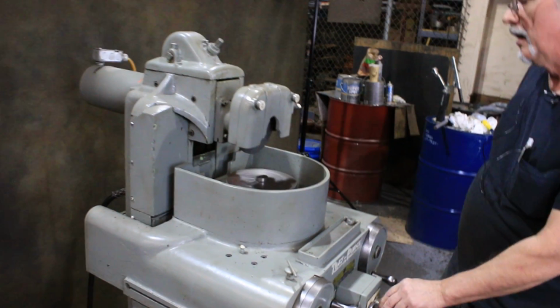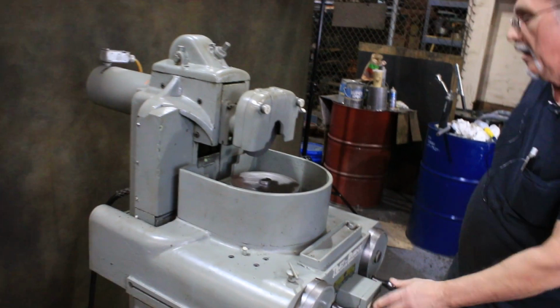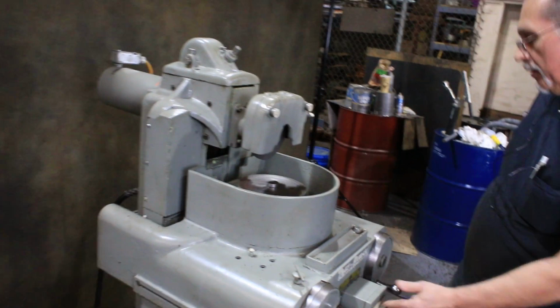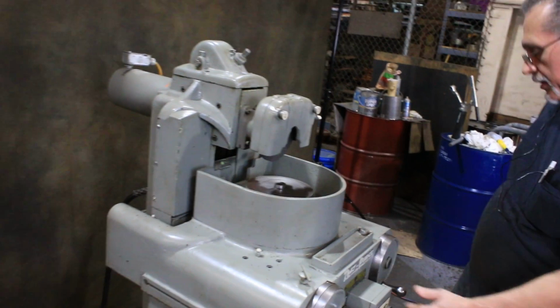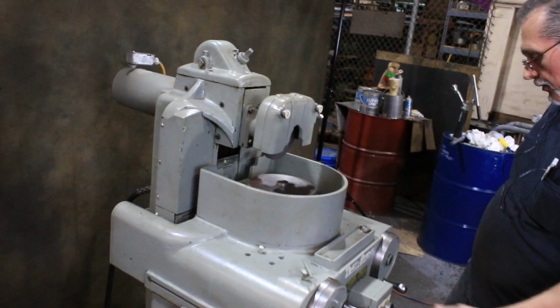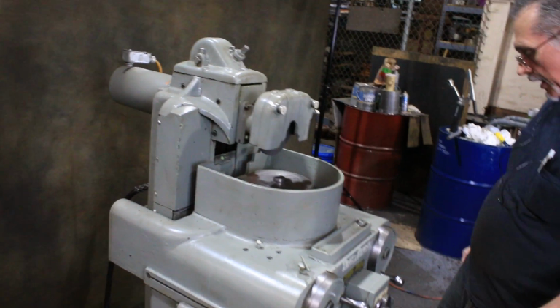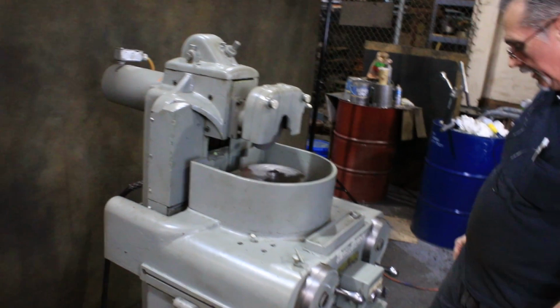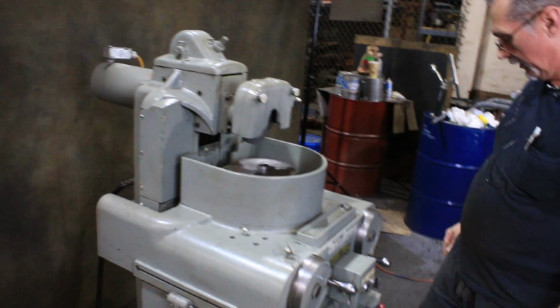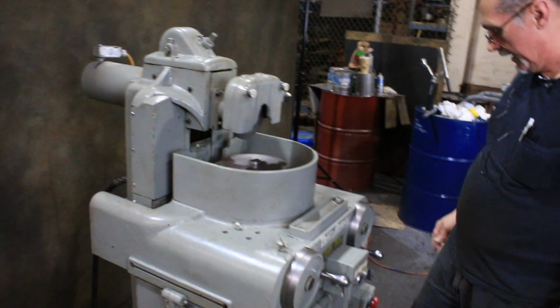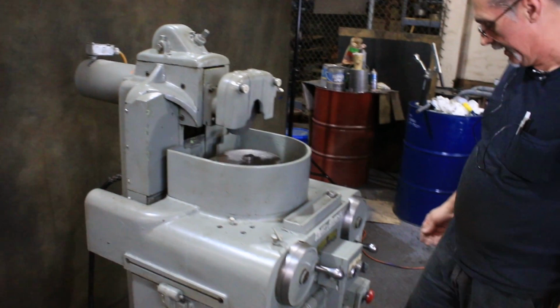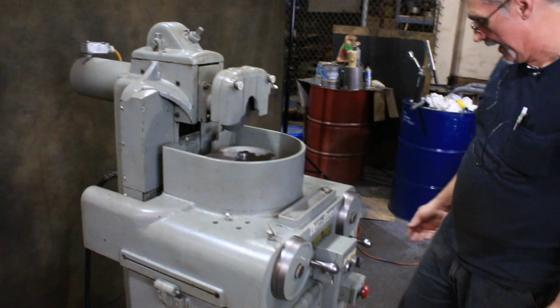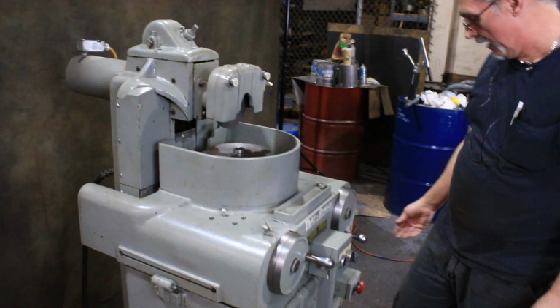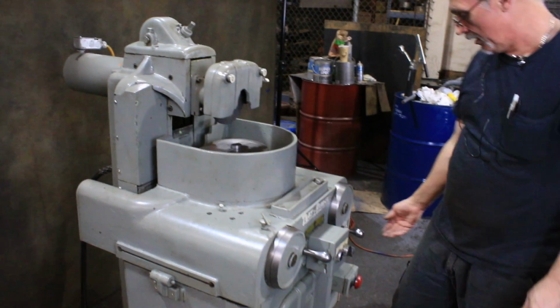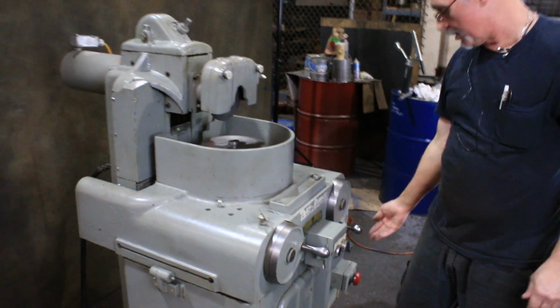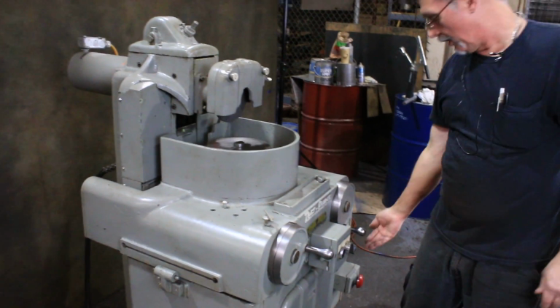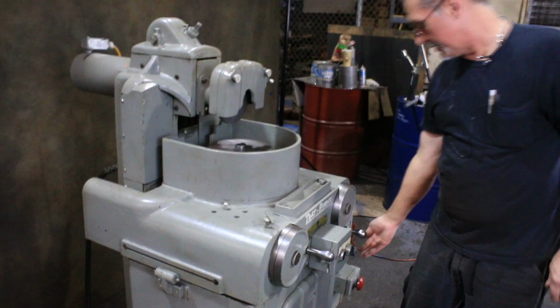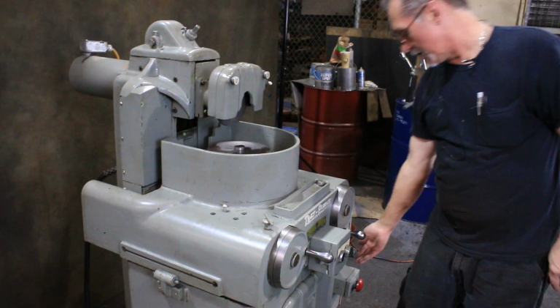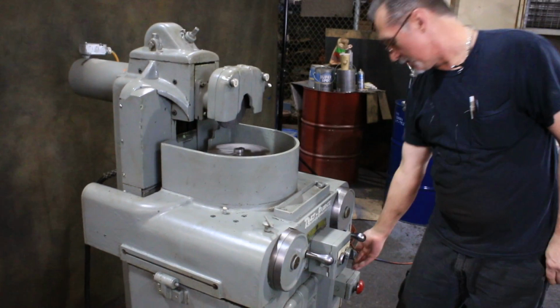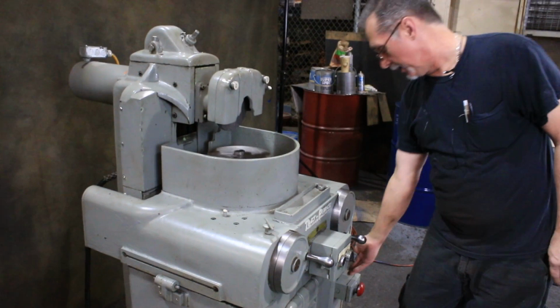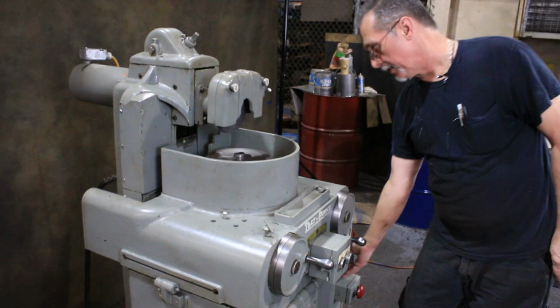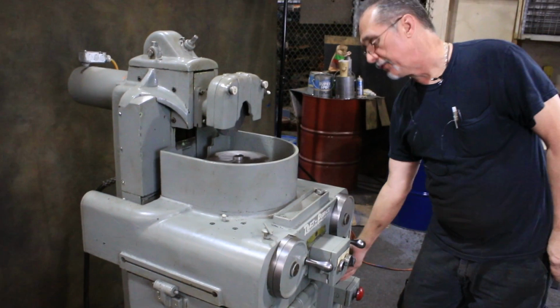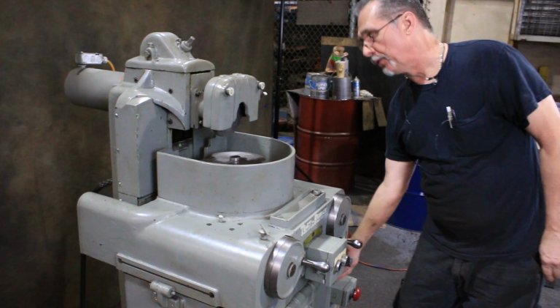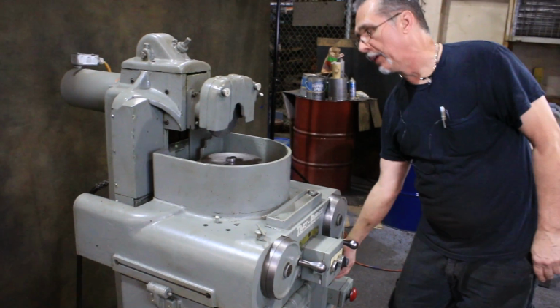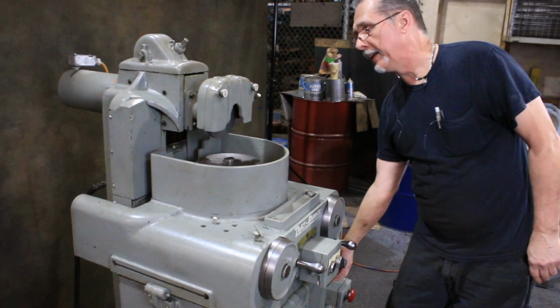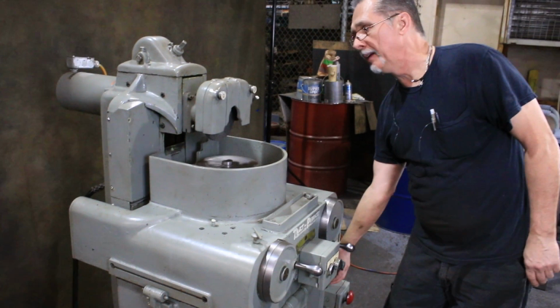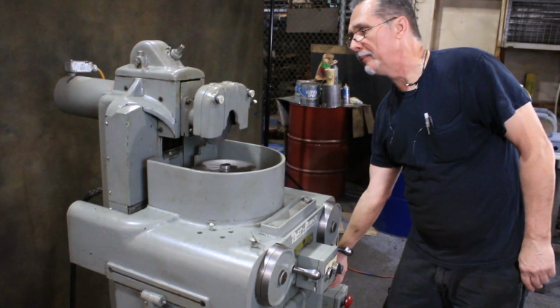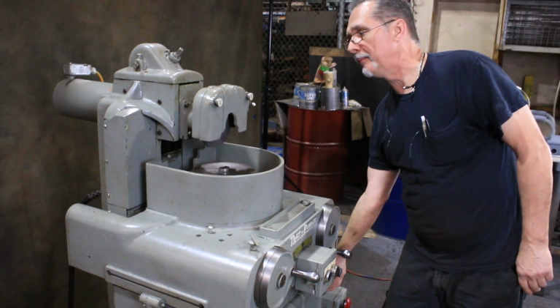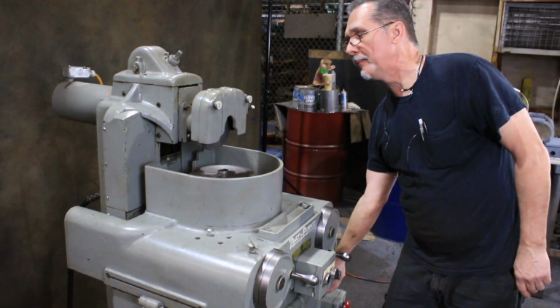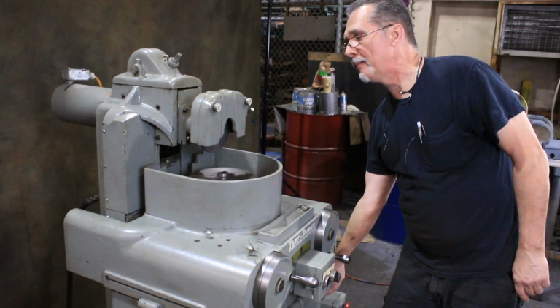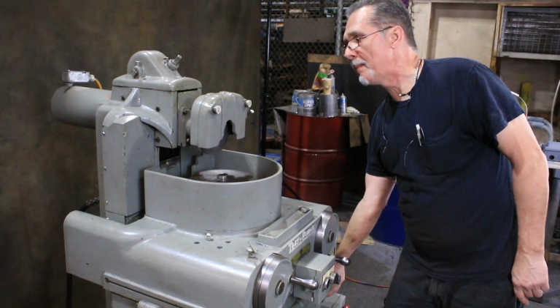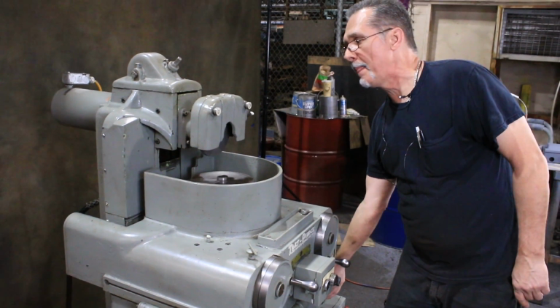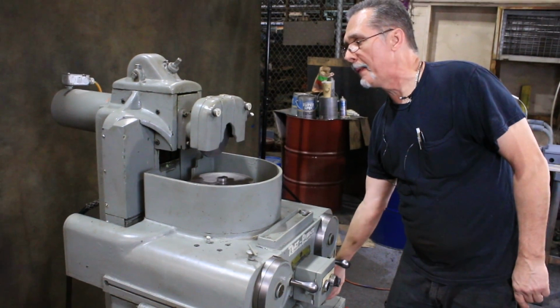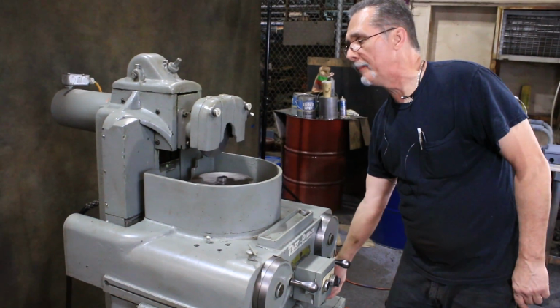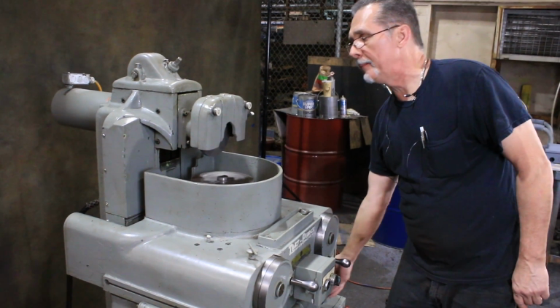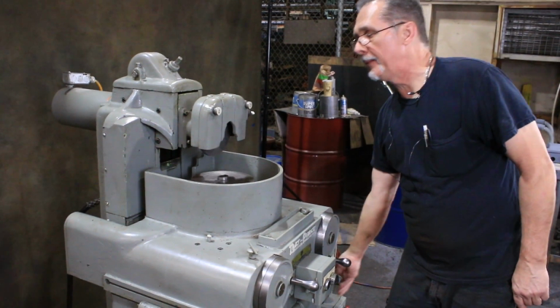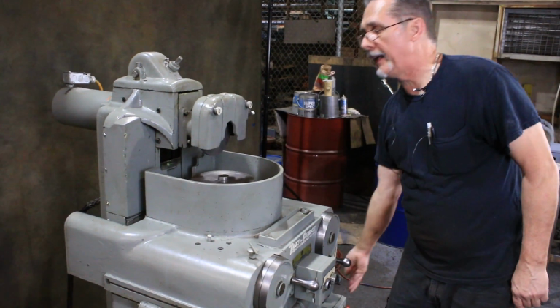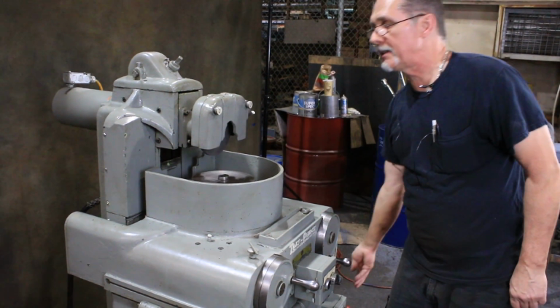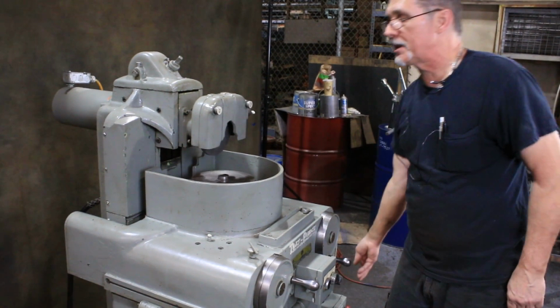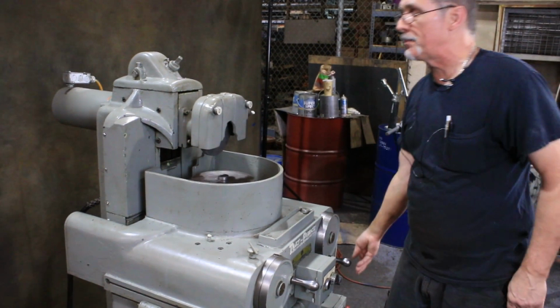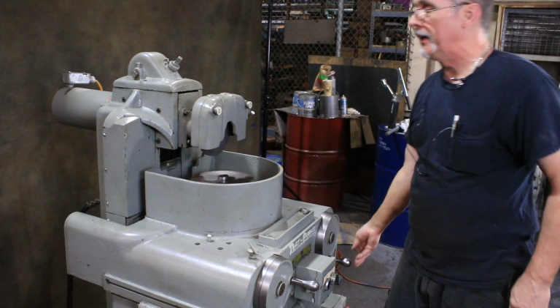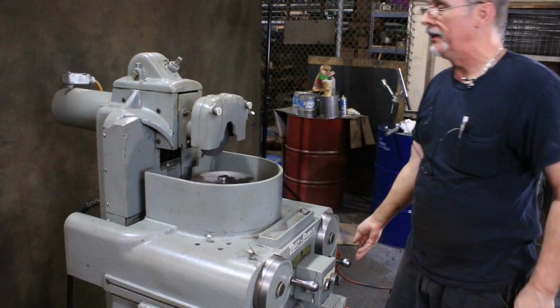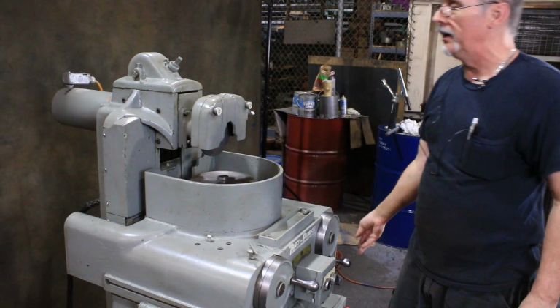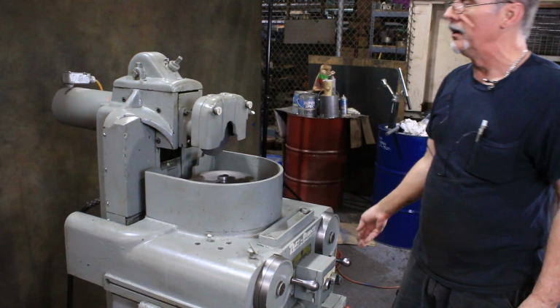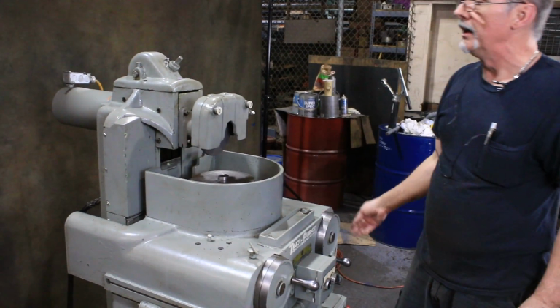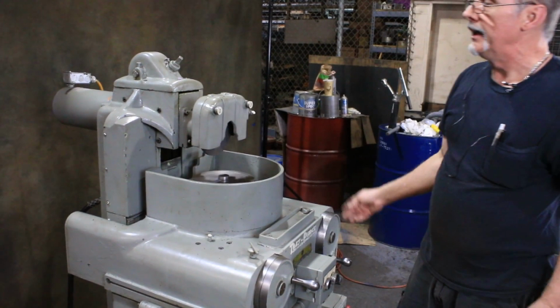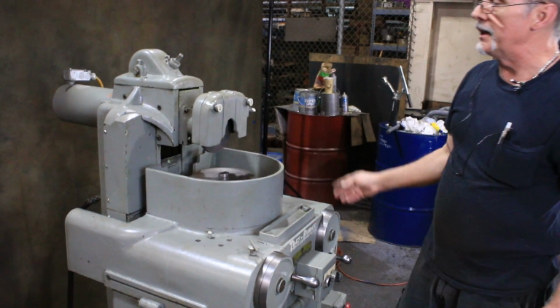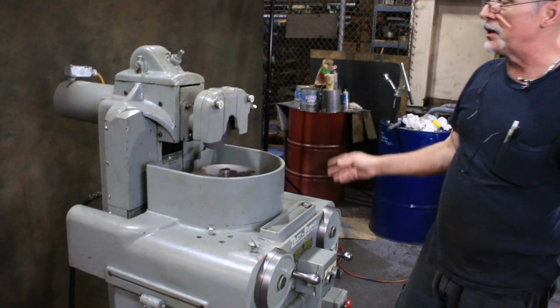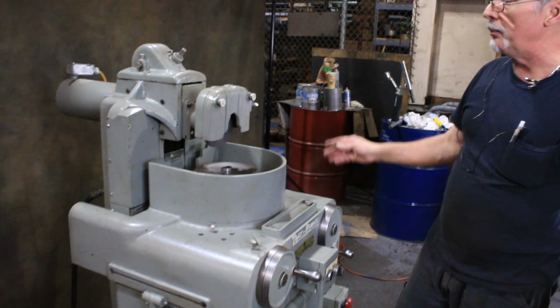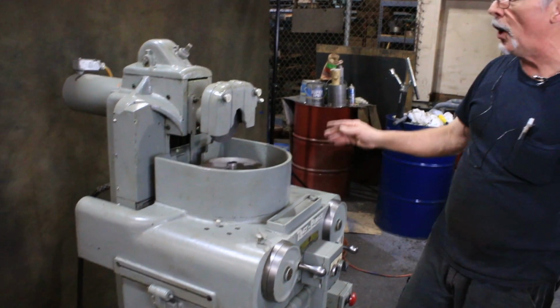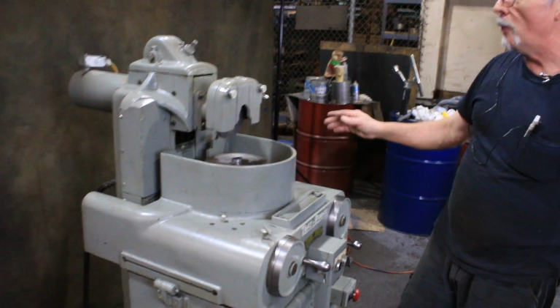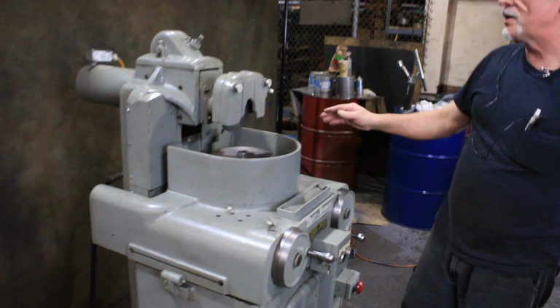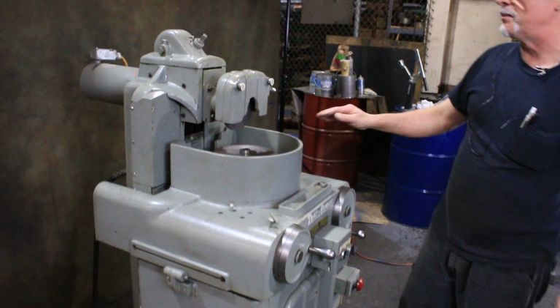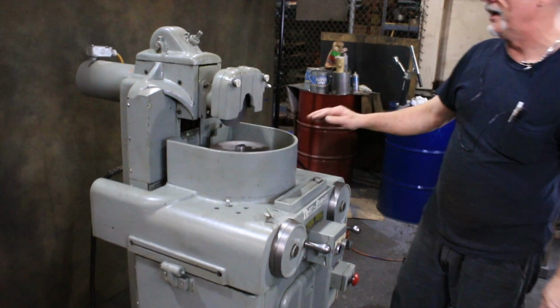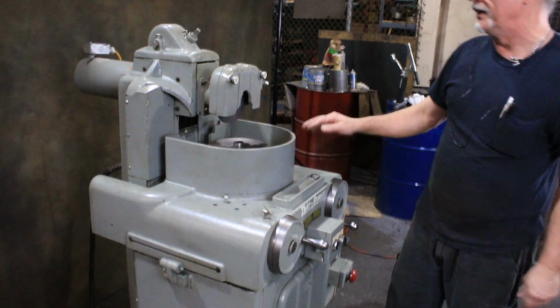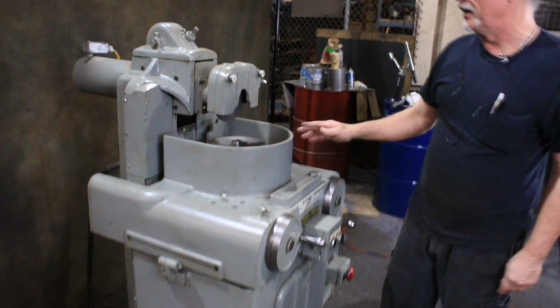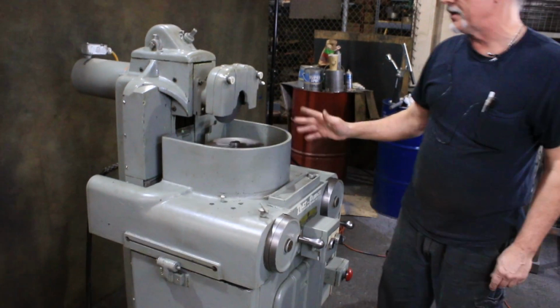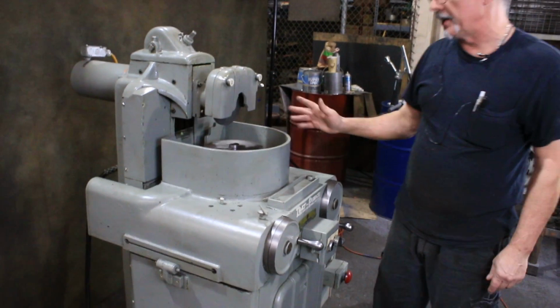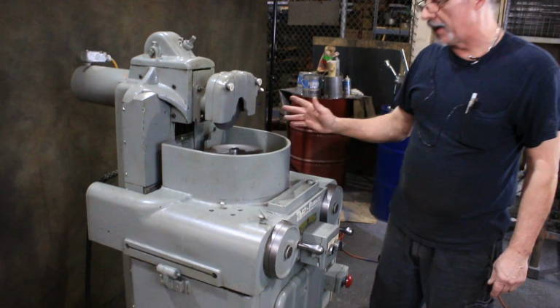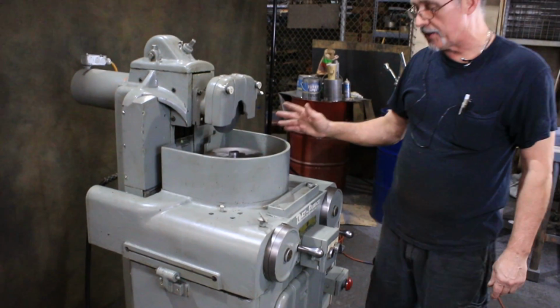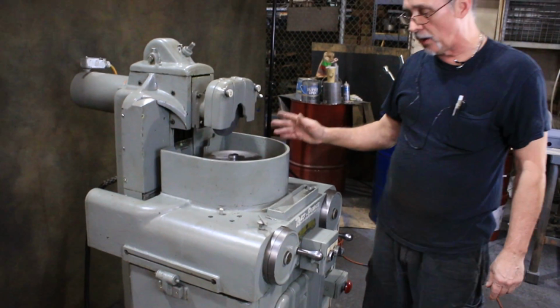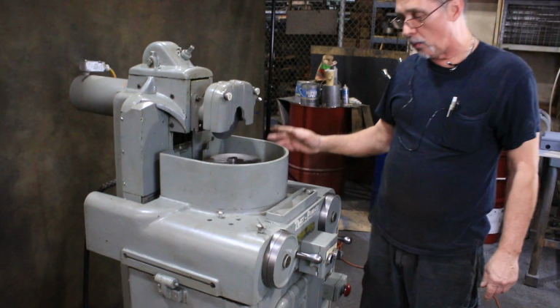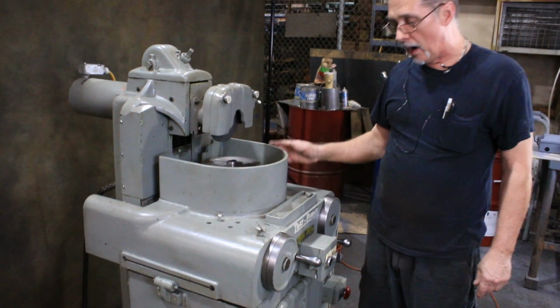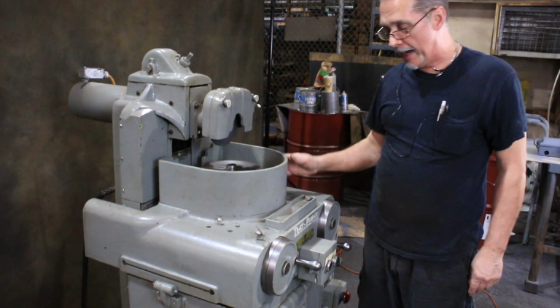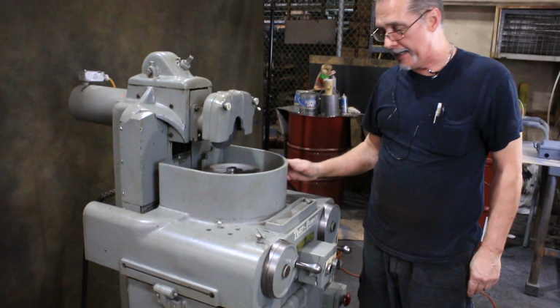It's running right now. I'll start the spindle for you. That's the spindle — it's a Pope spindle. It's nice and quiet.